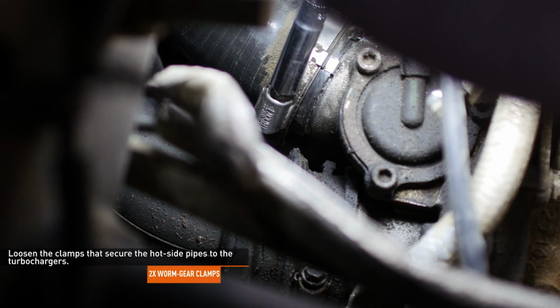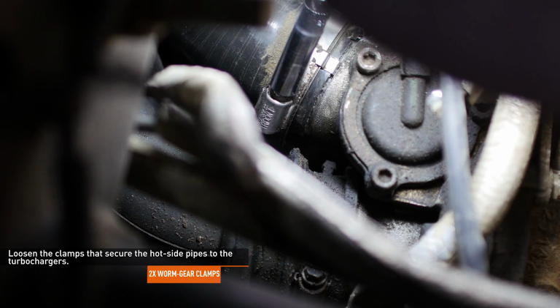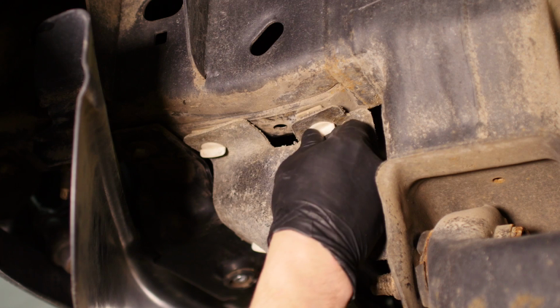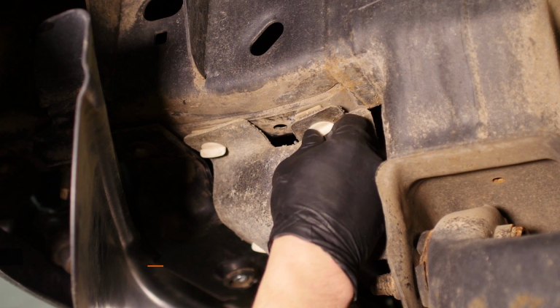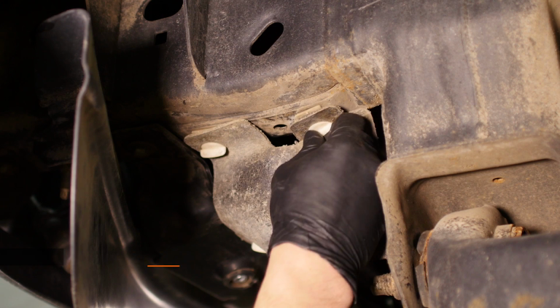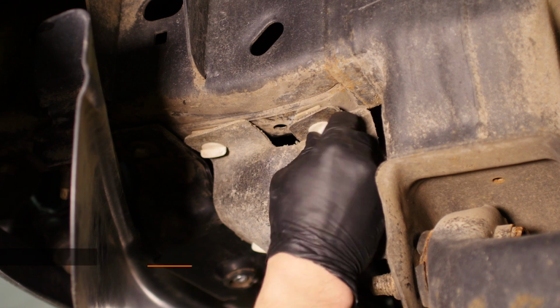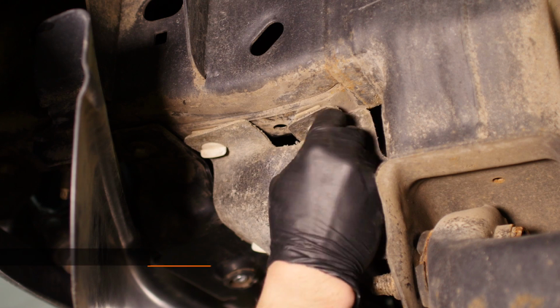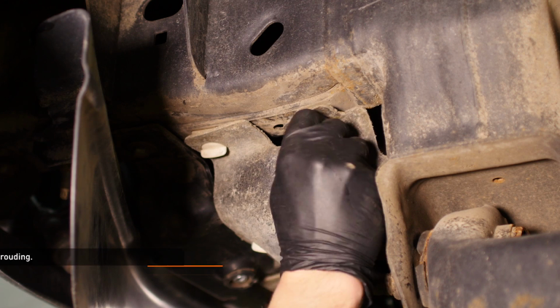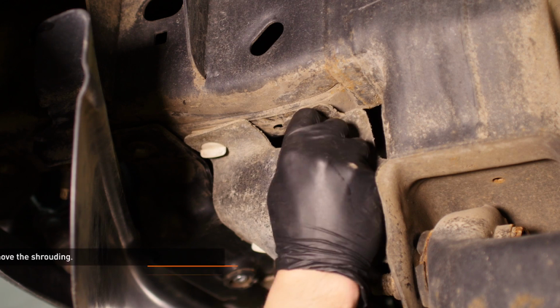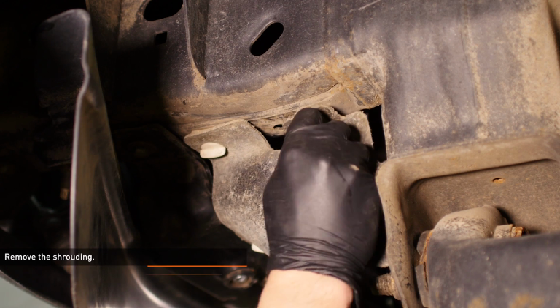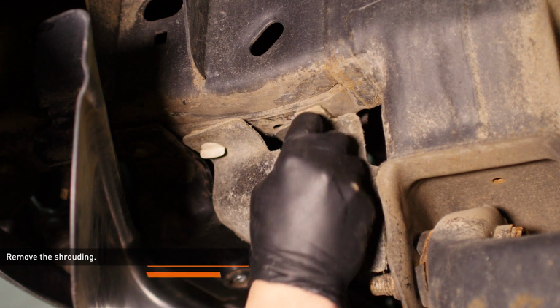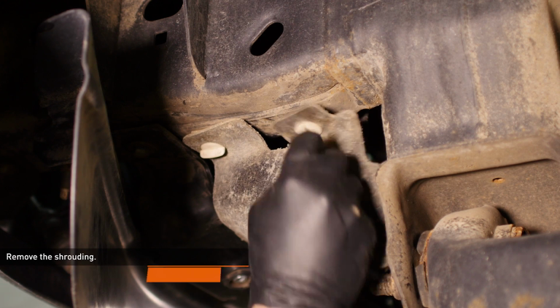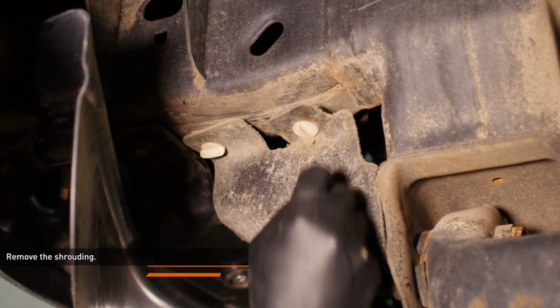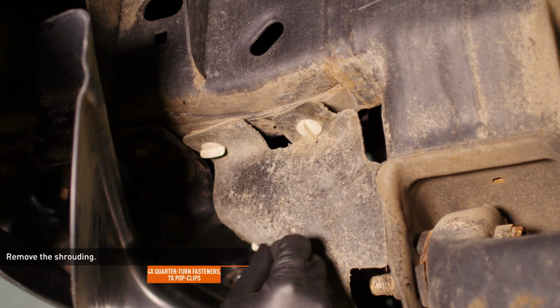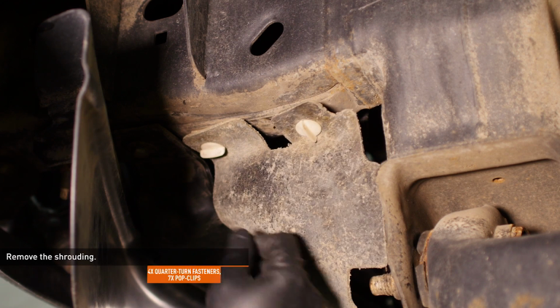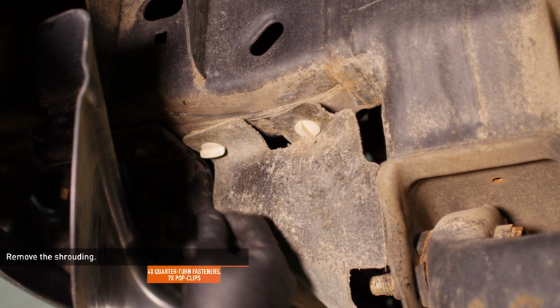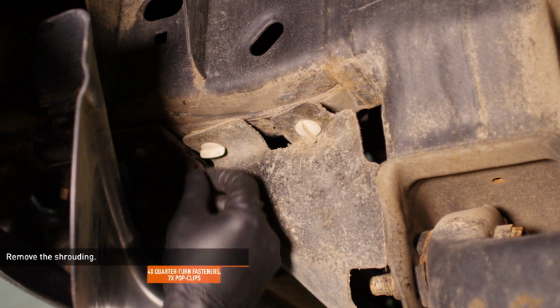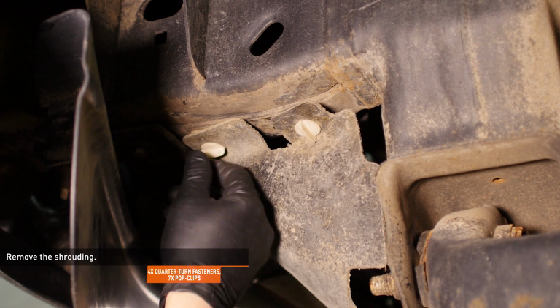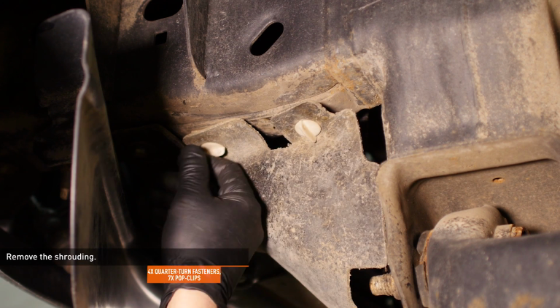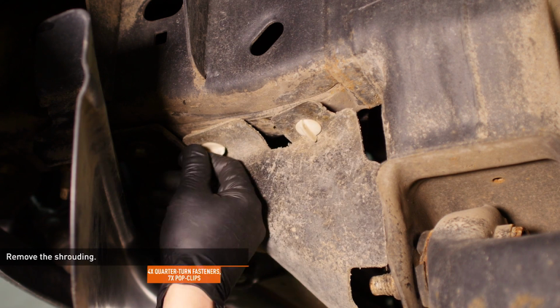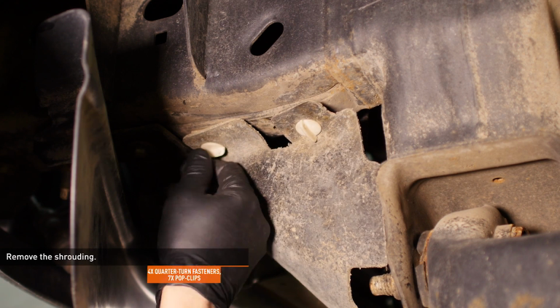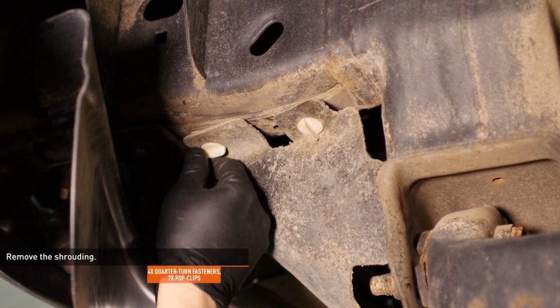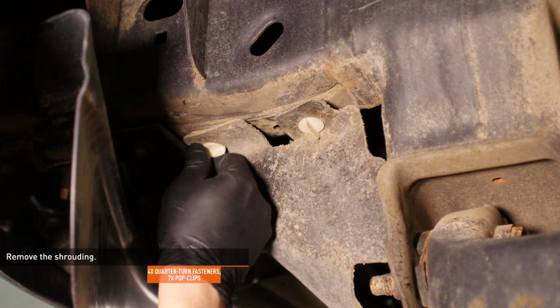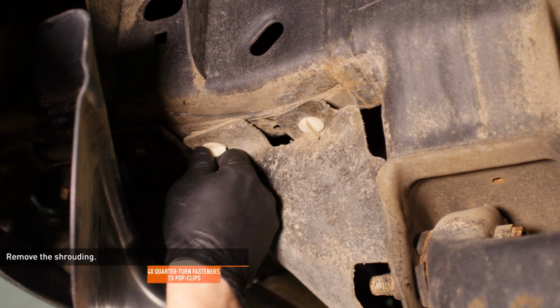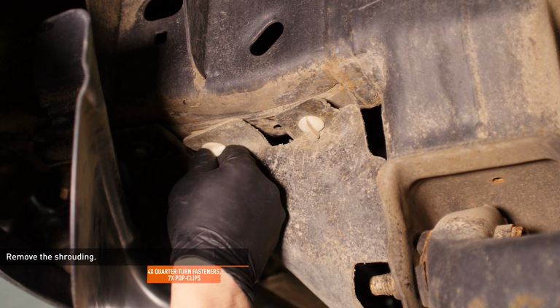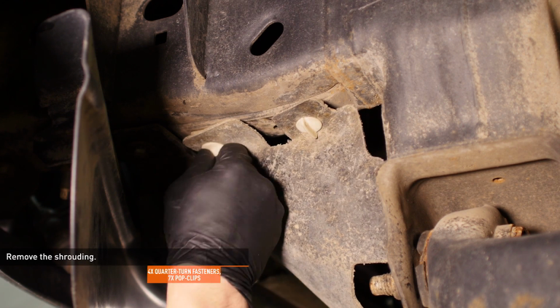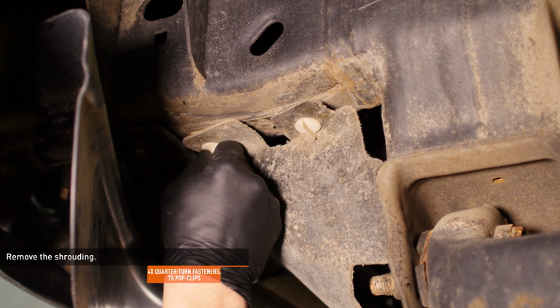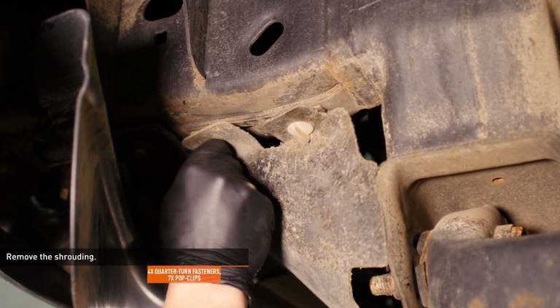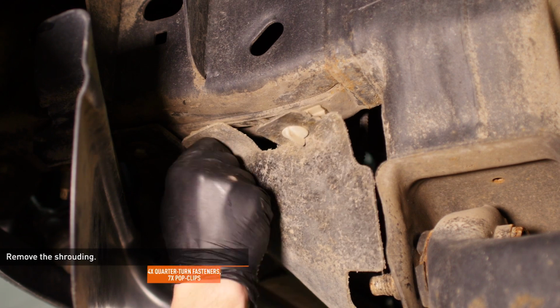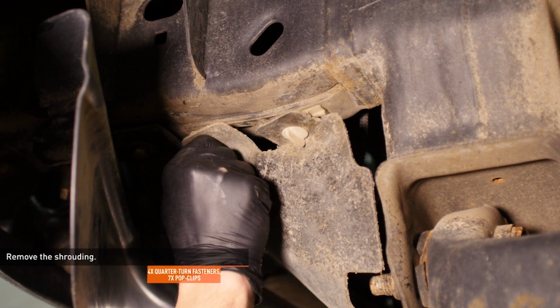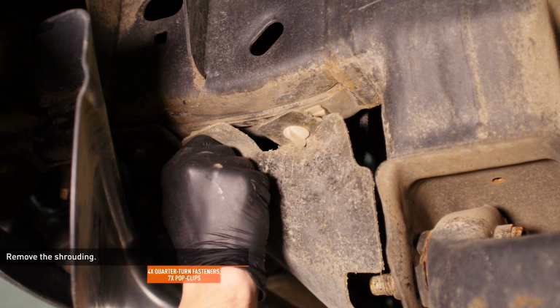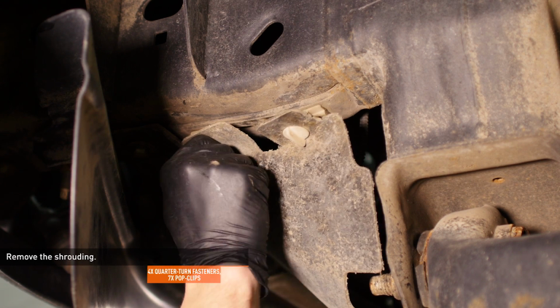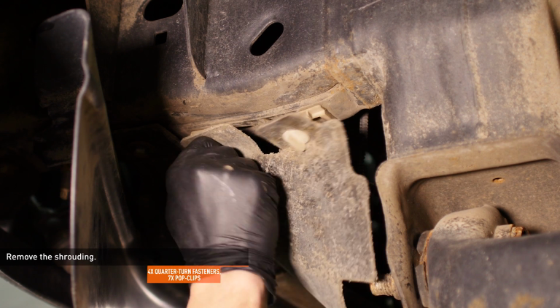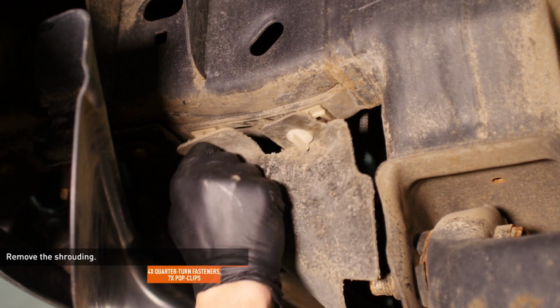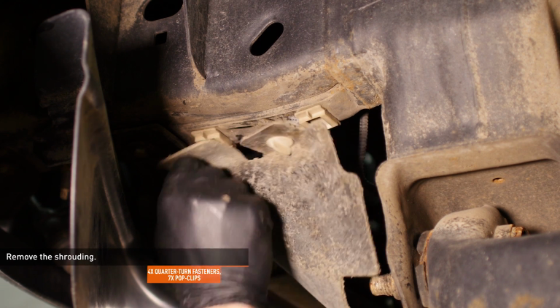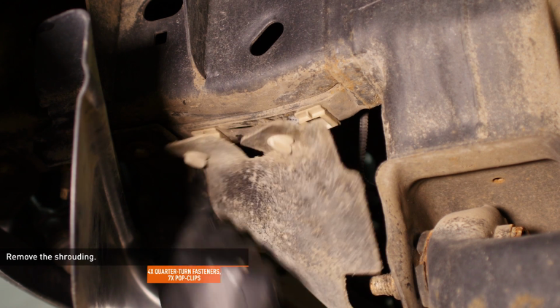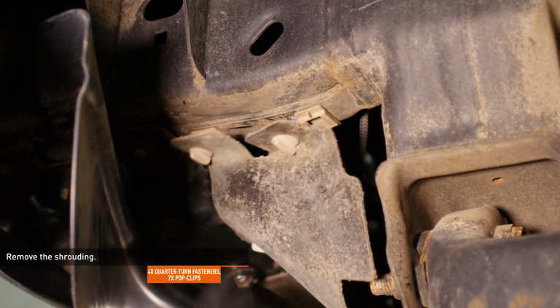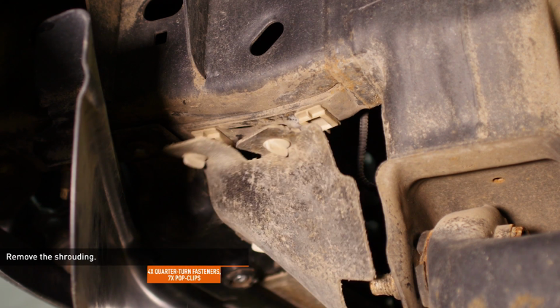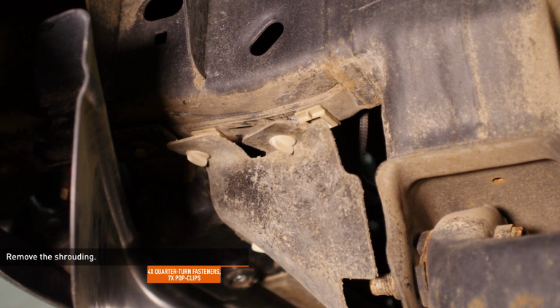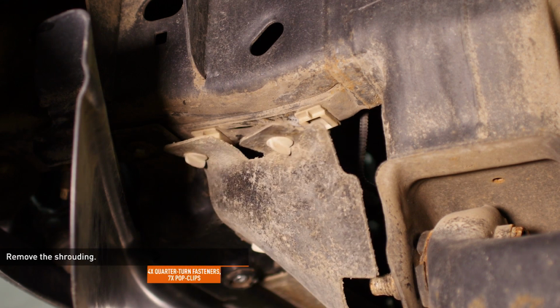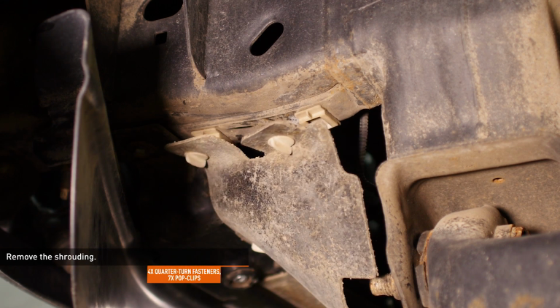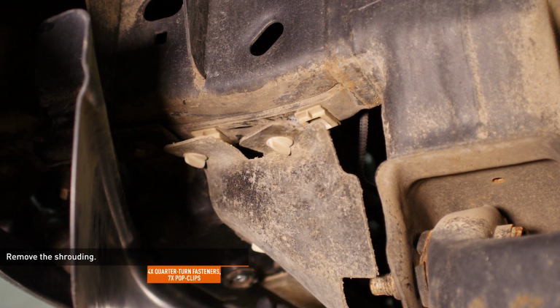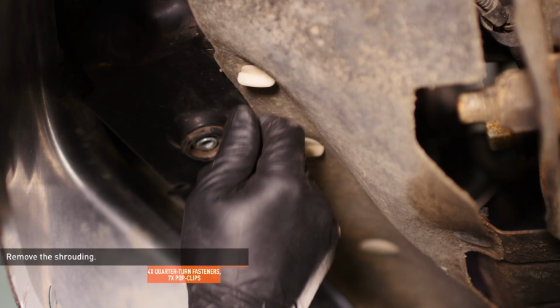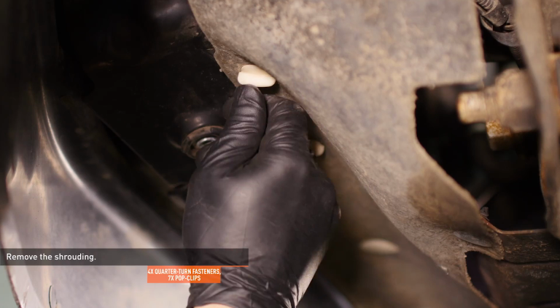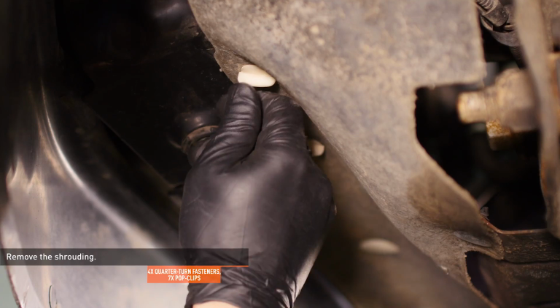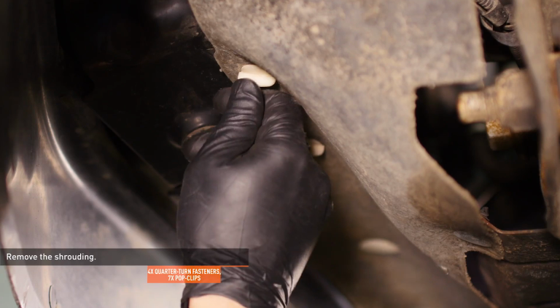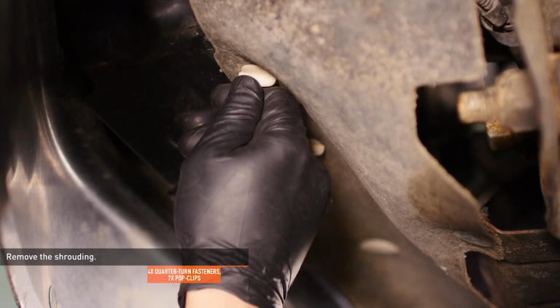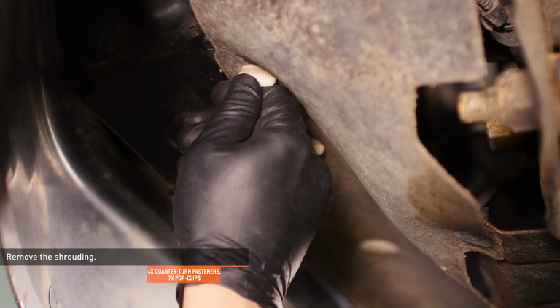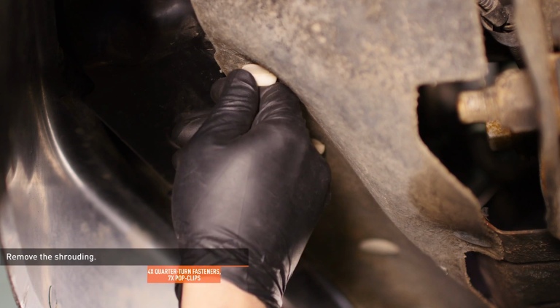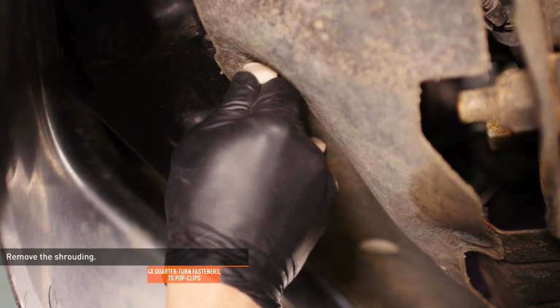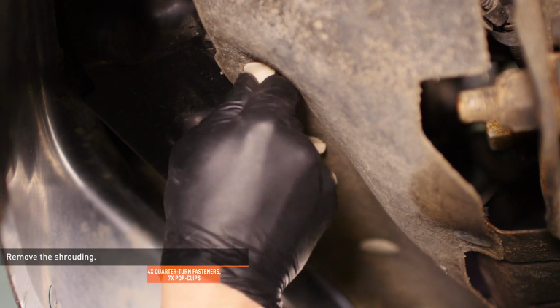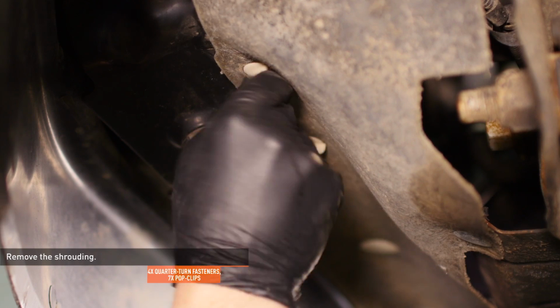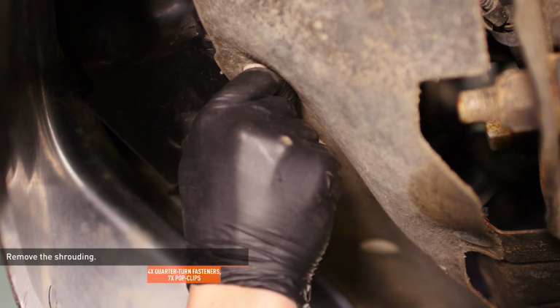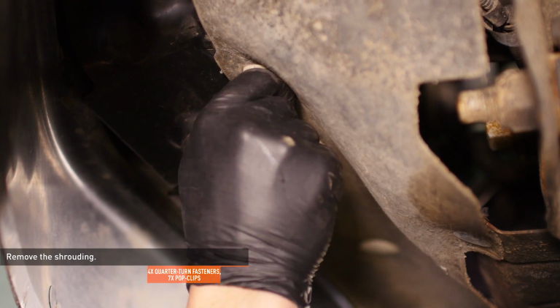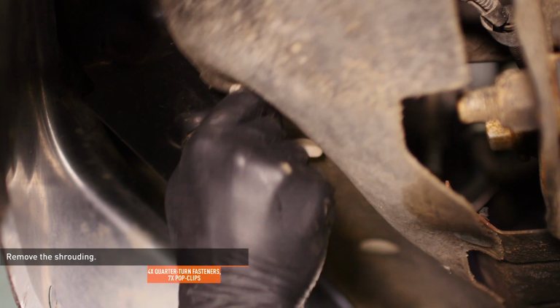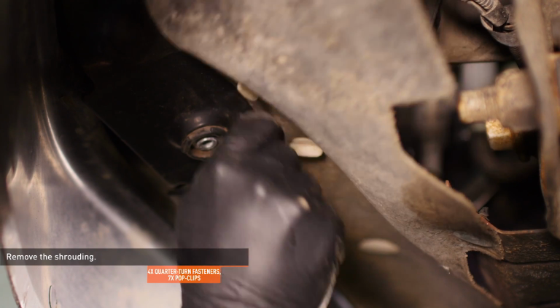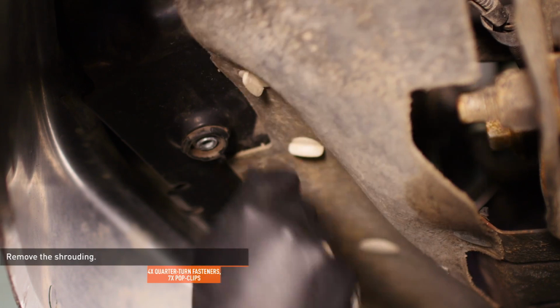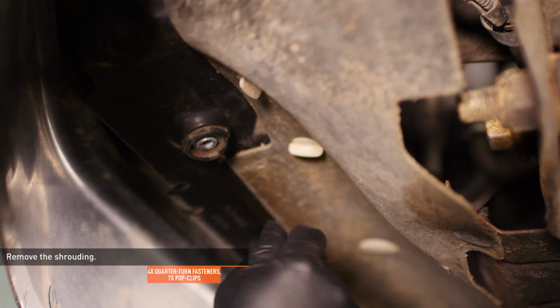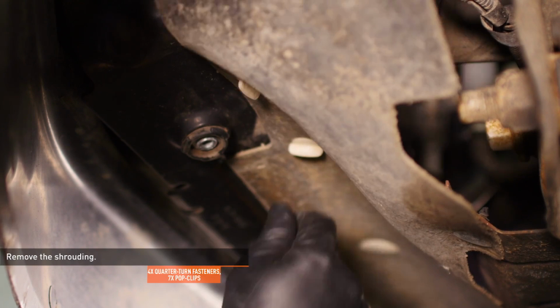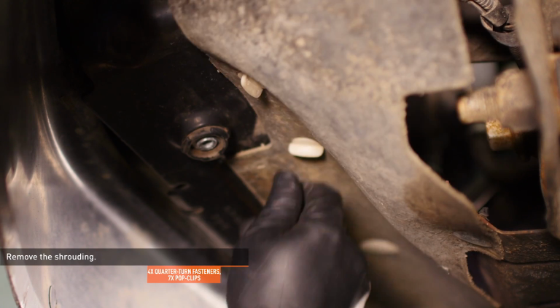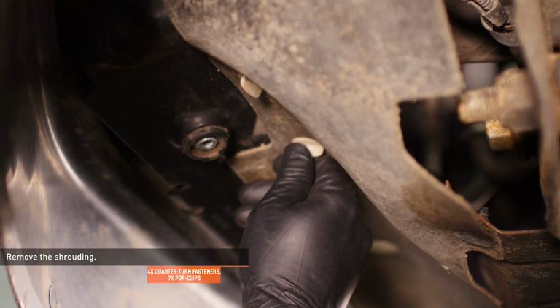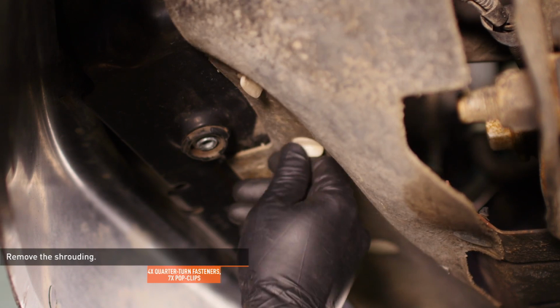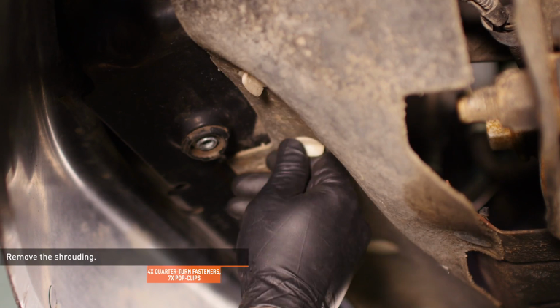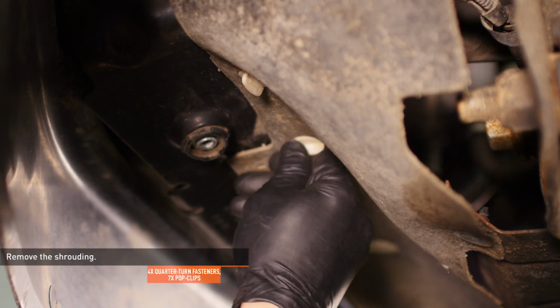From underneath the vehicle, release the four quarter-turn fasteners and seven pop clips that secure the shrouding to the radiator support.